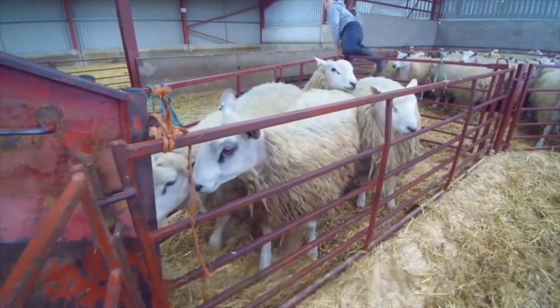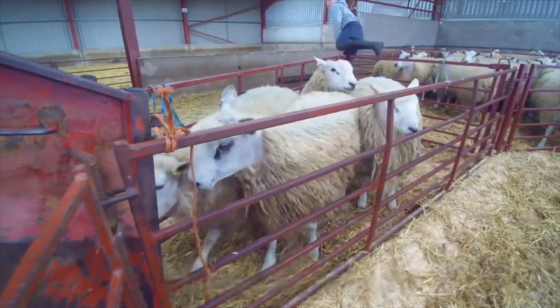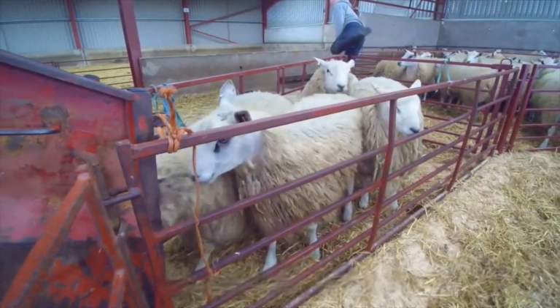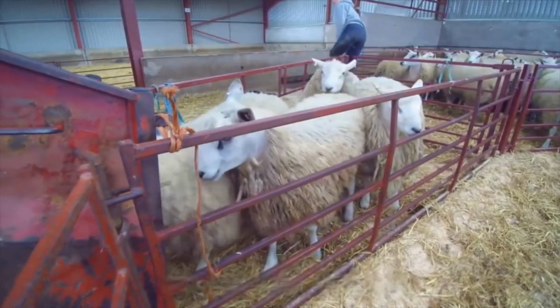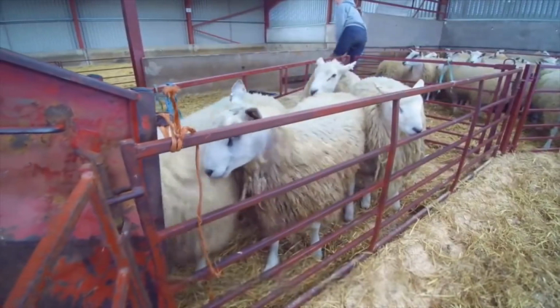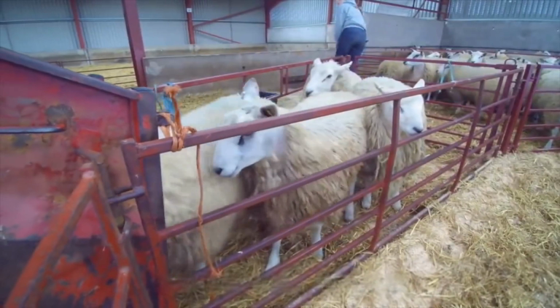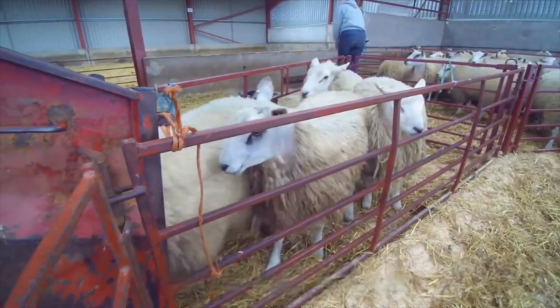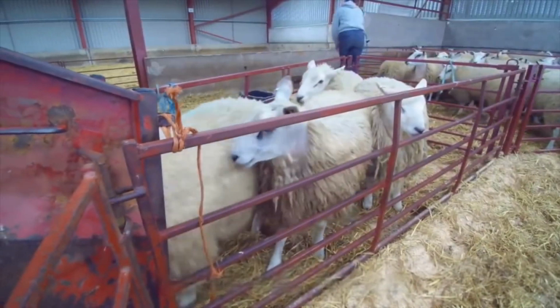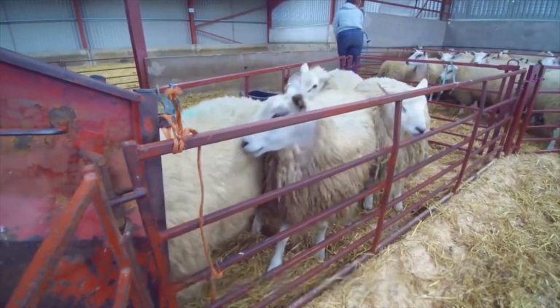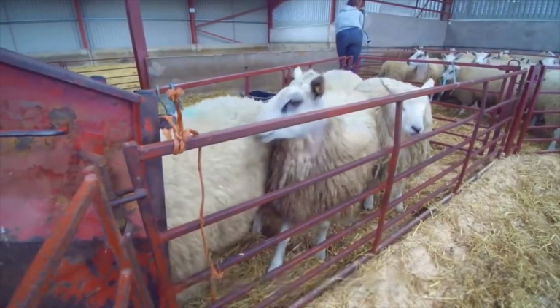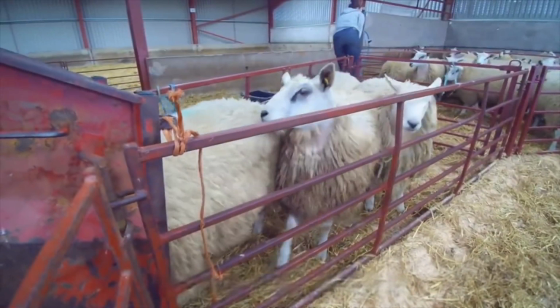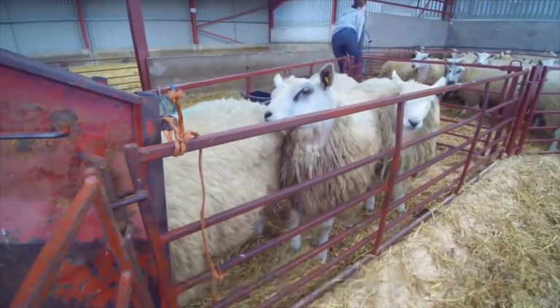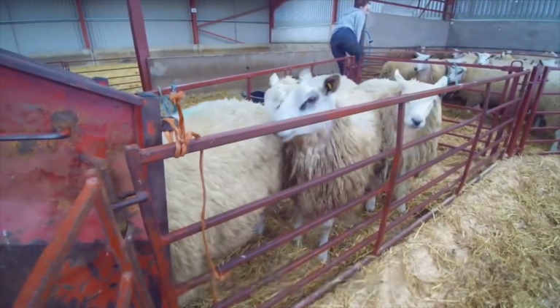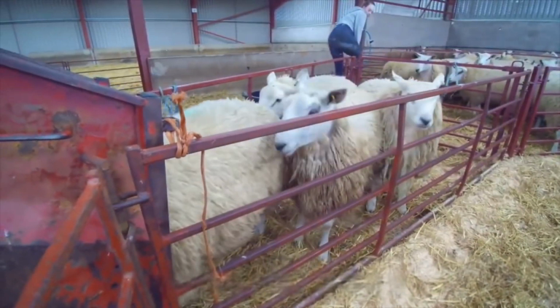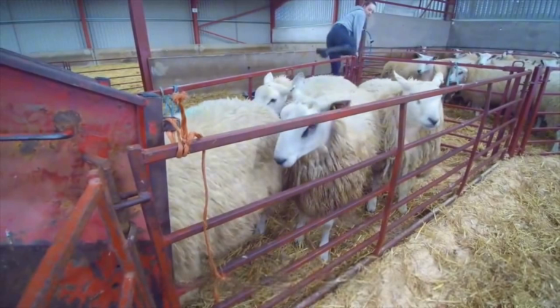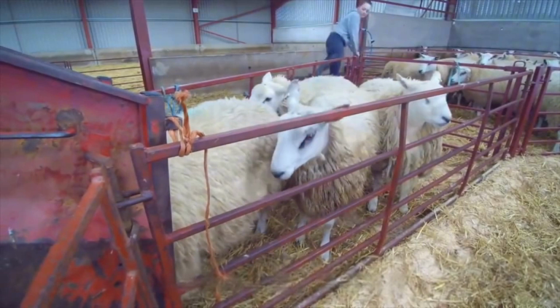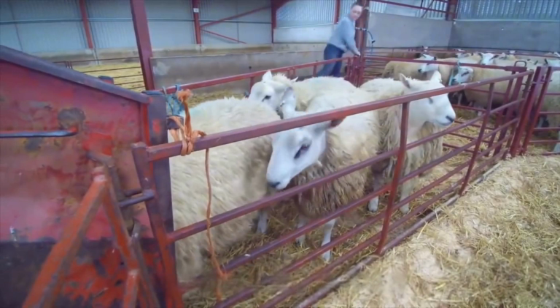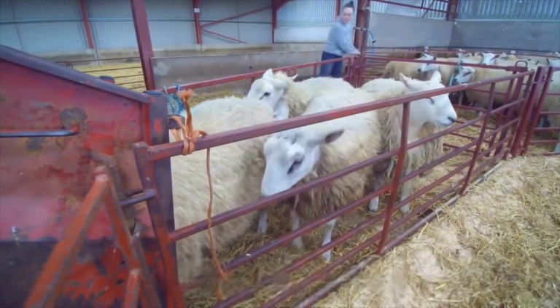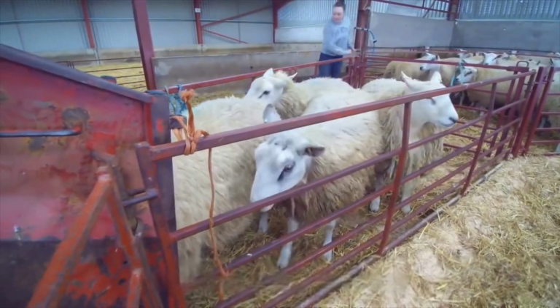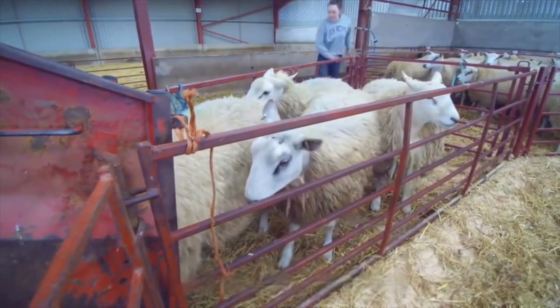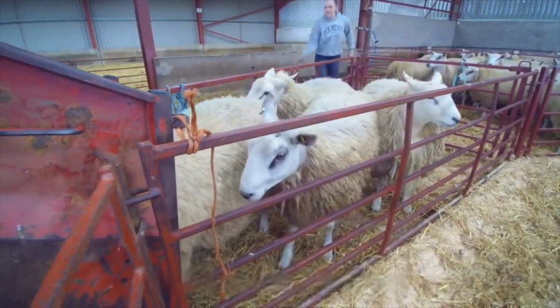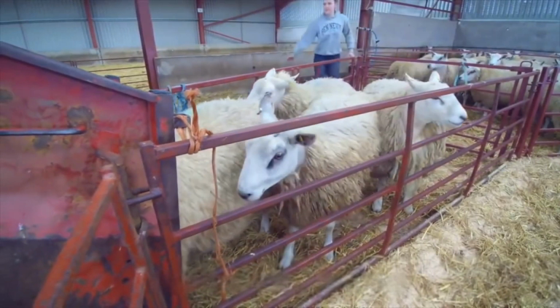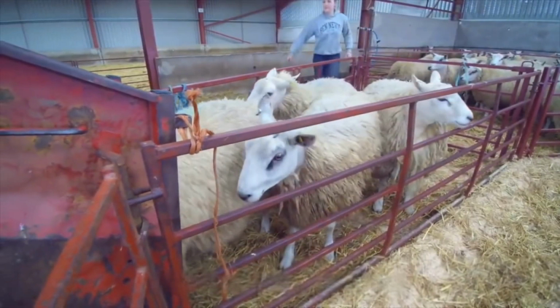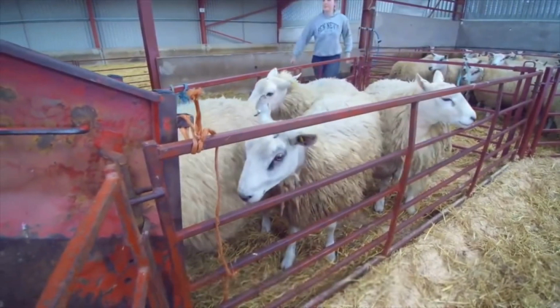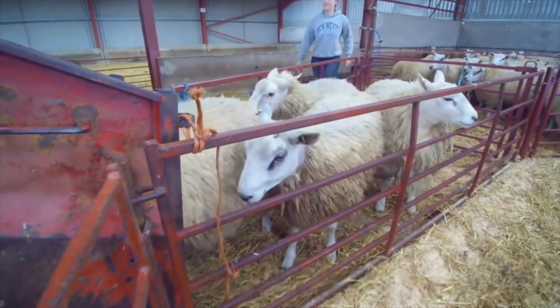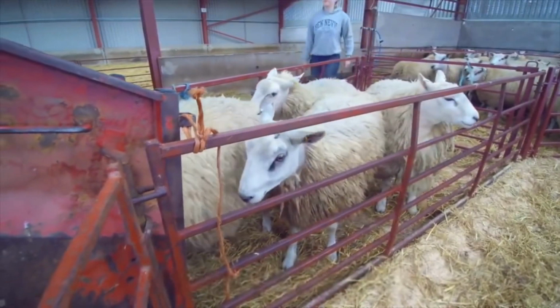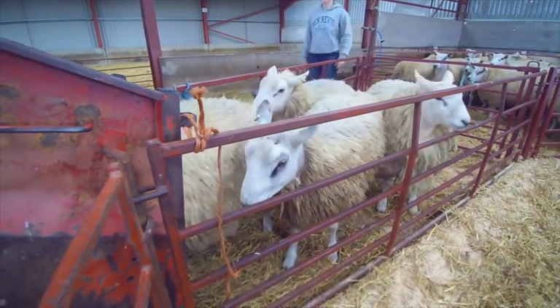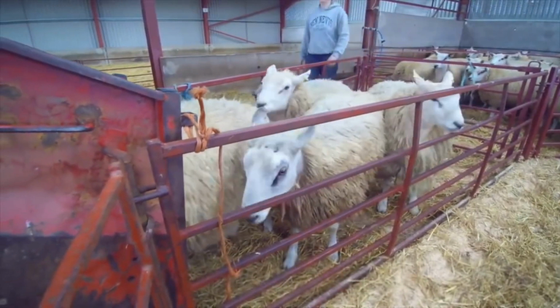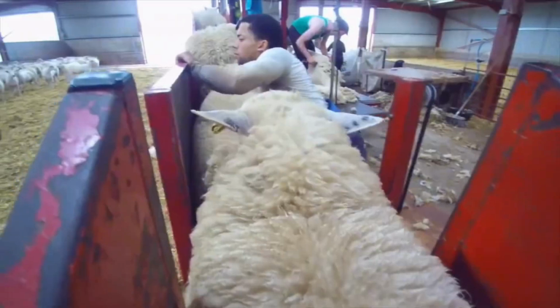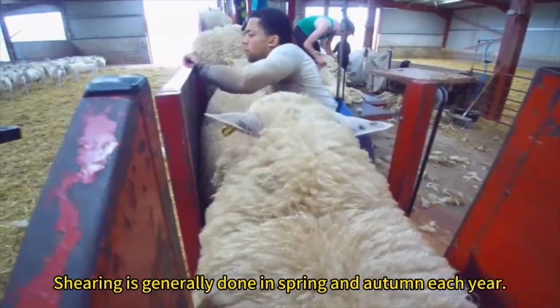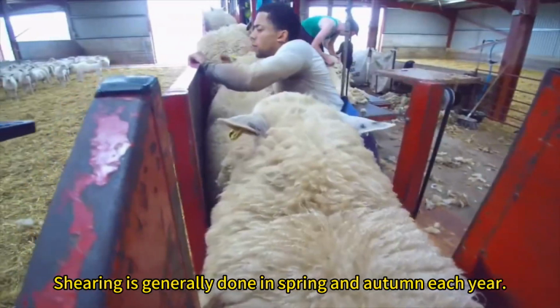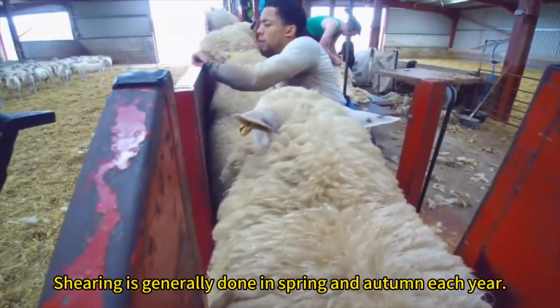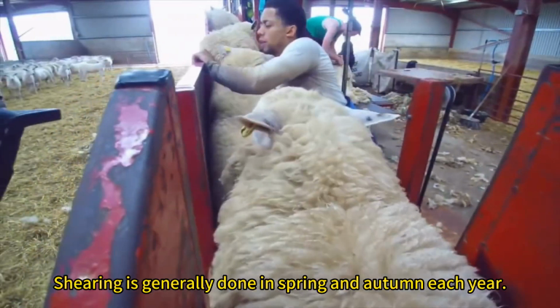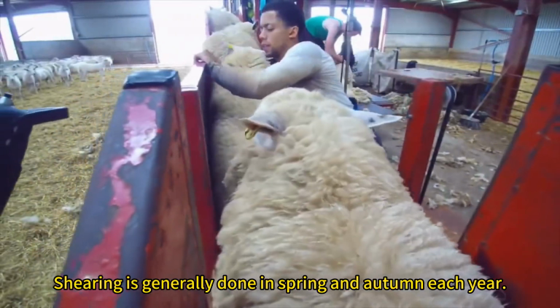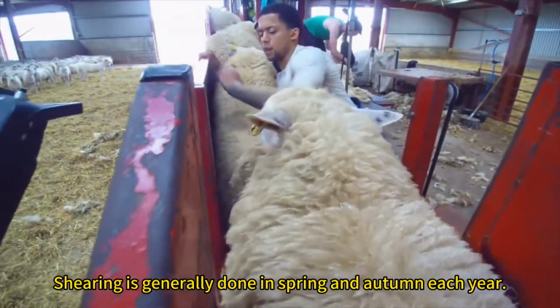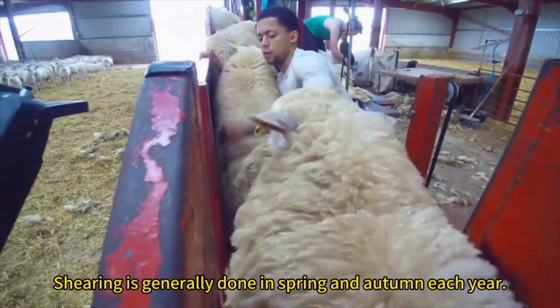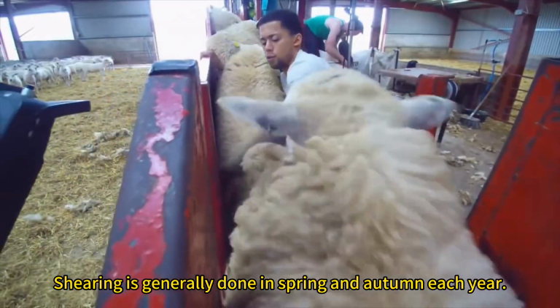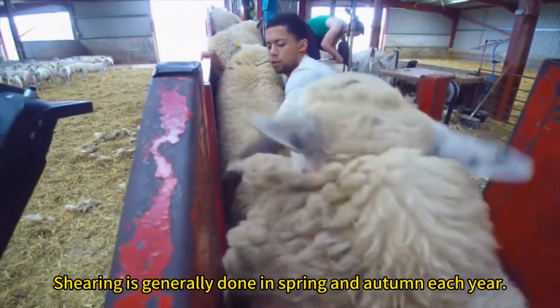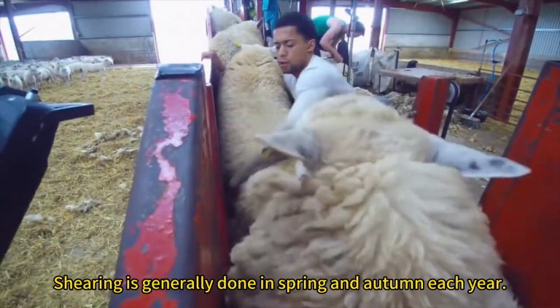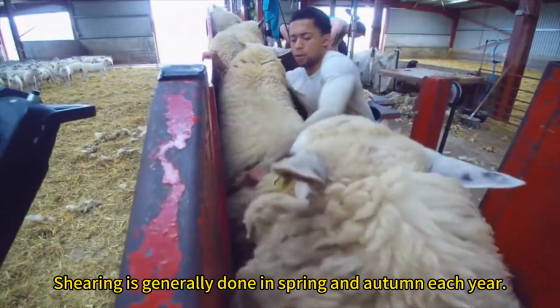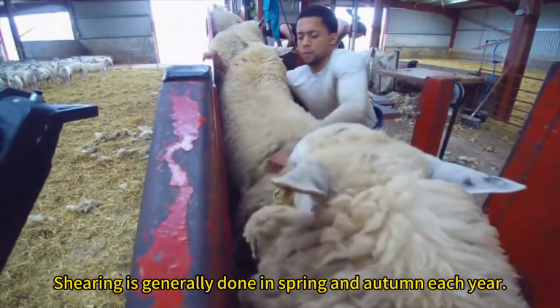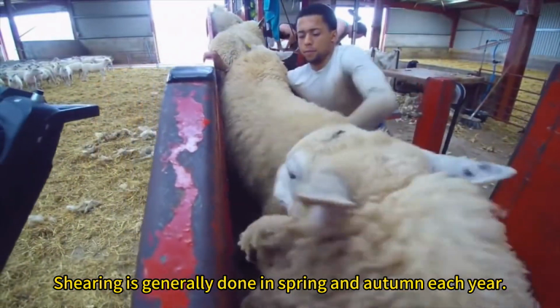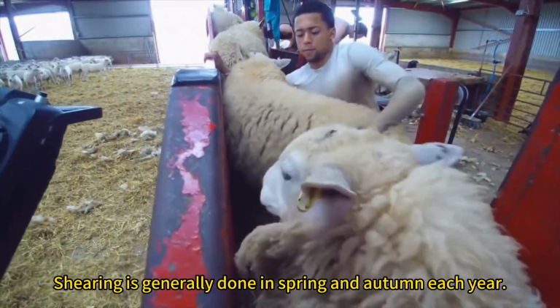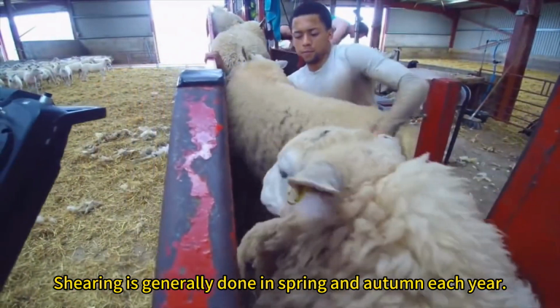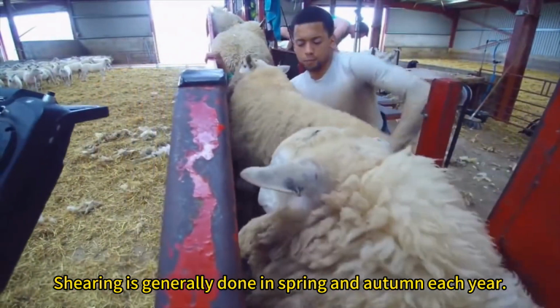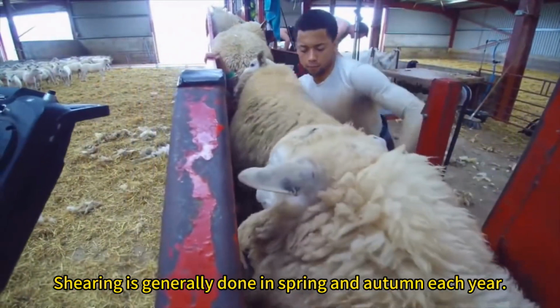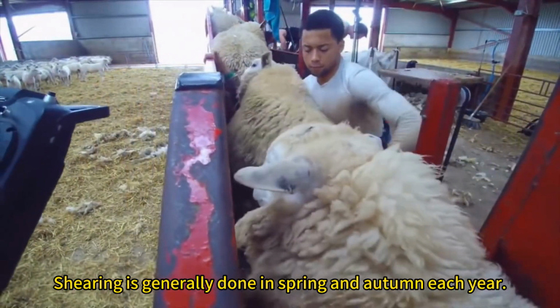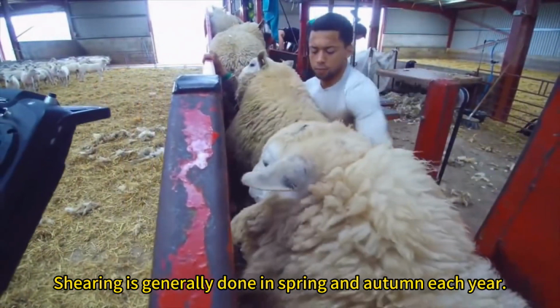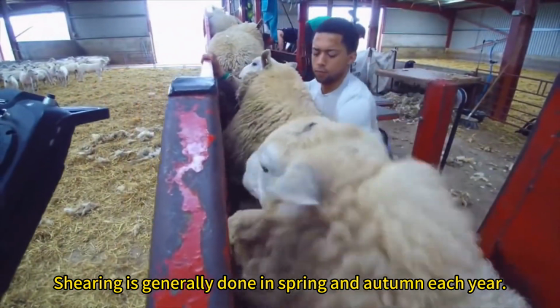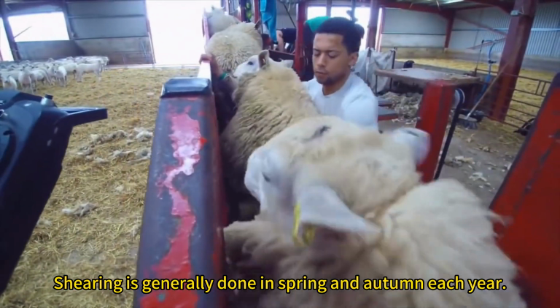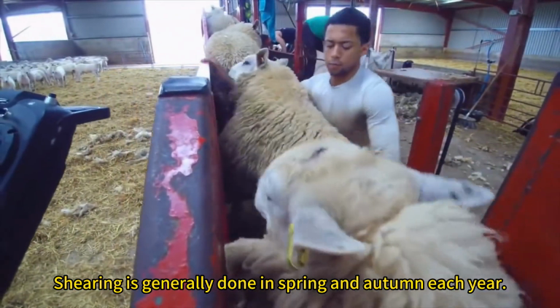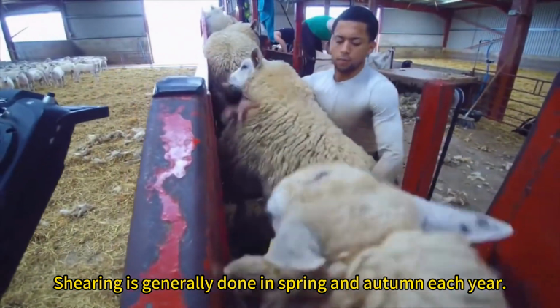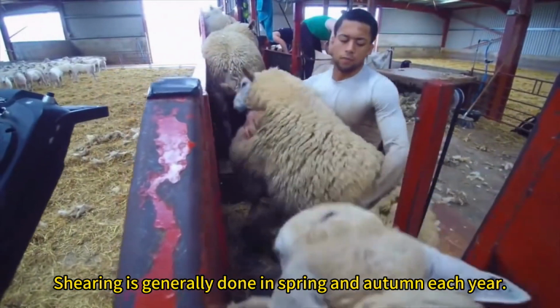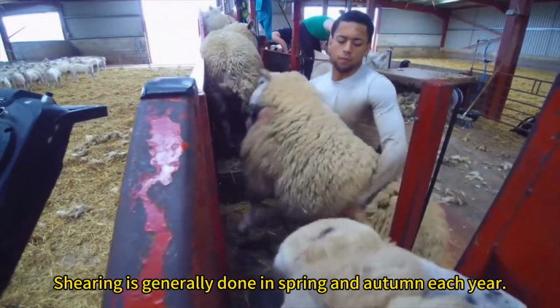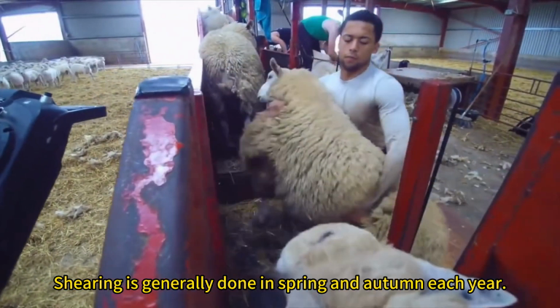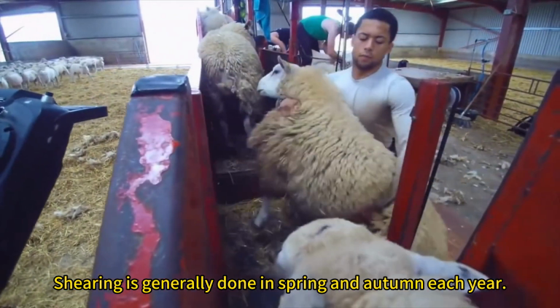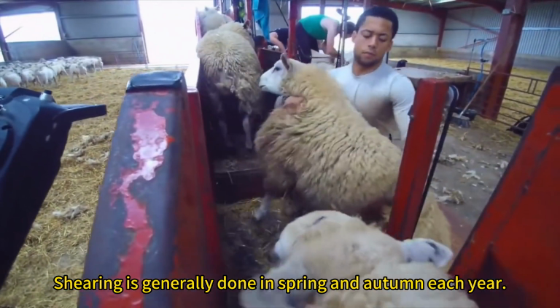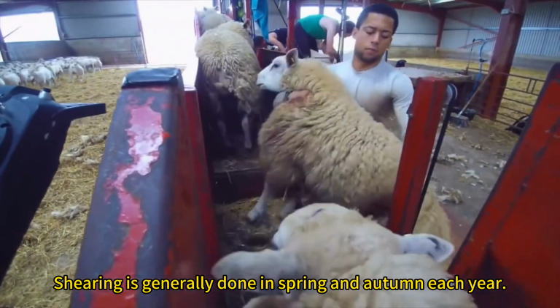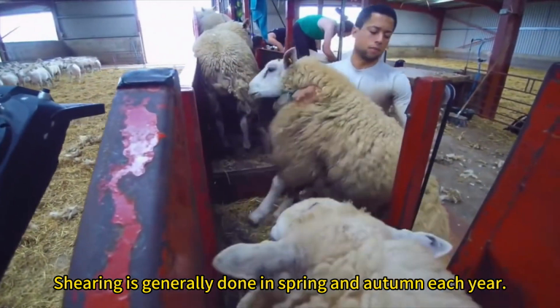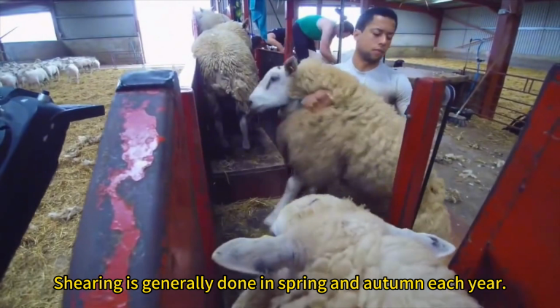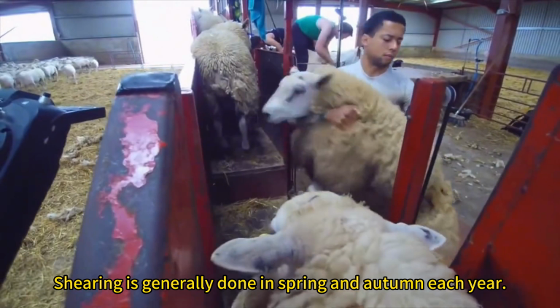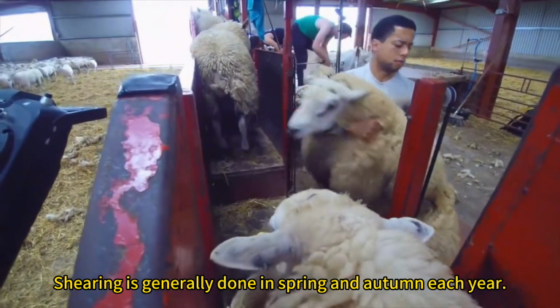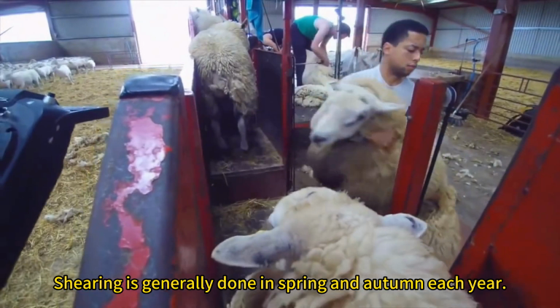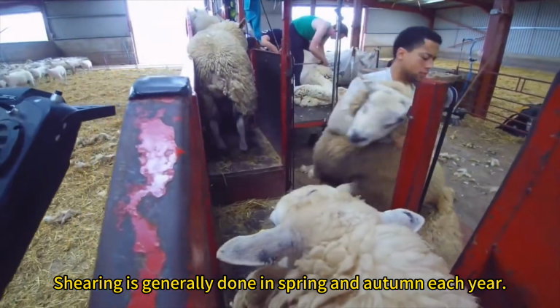Shearing is generally done in spring and autumn each year.